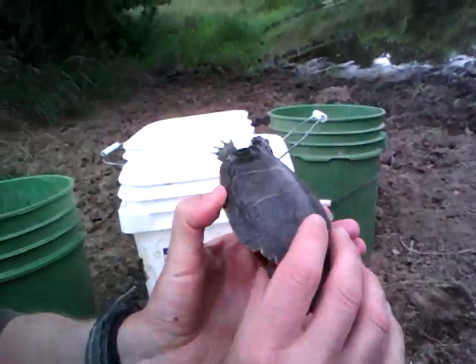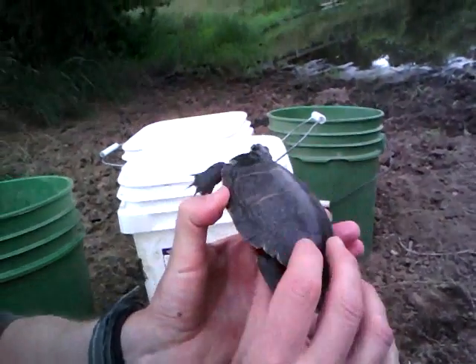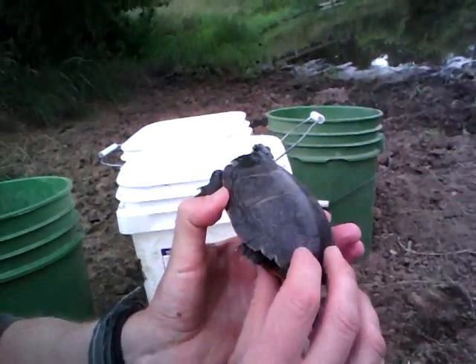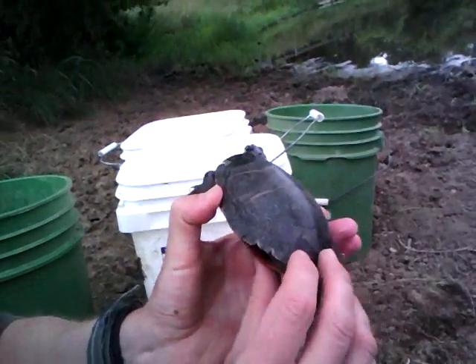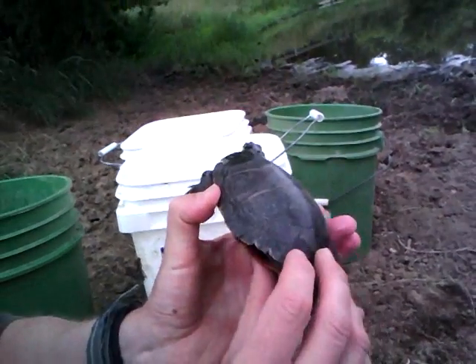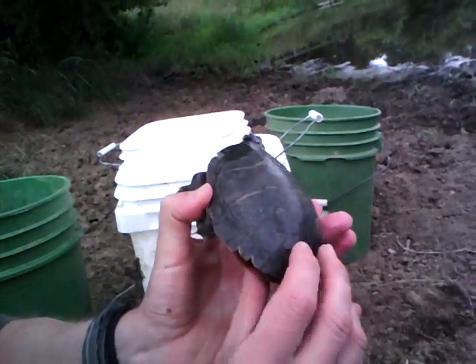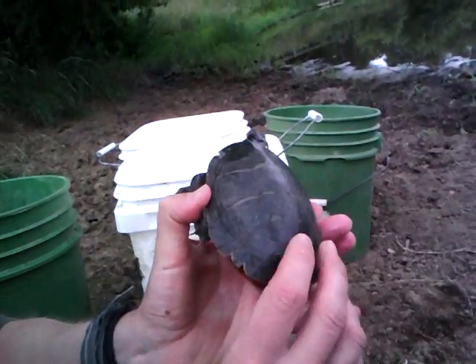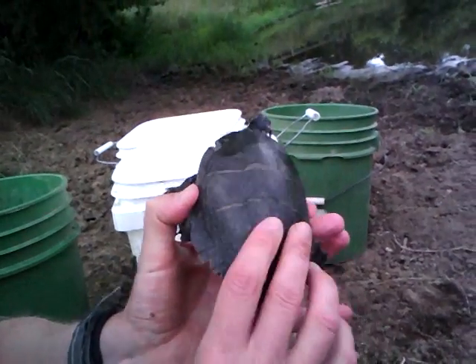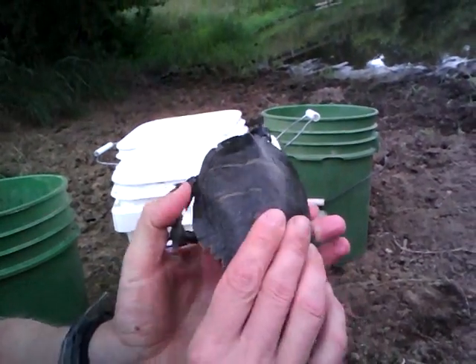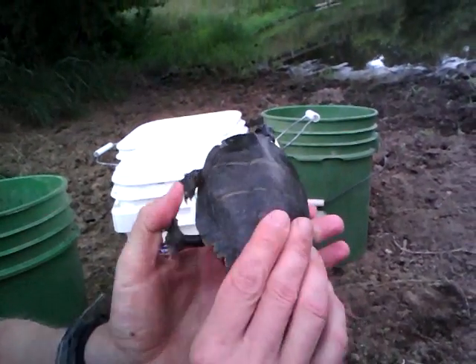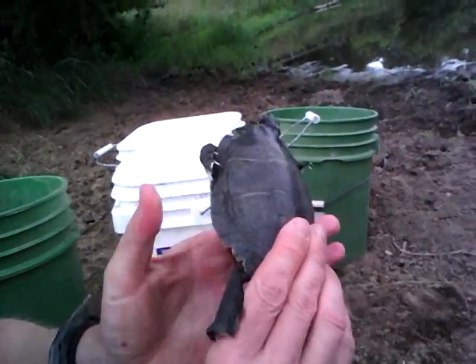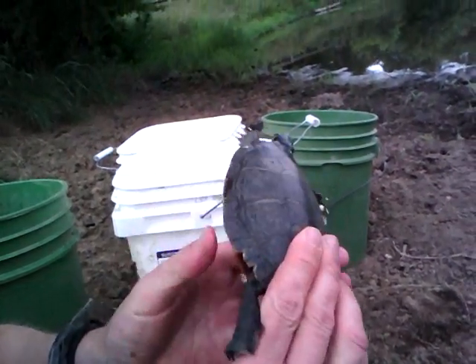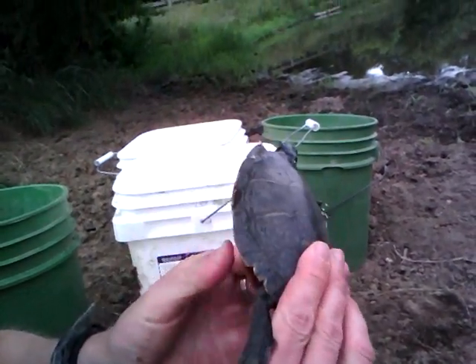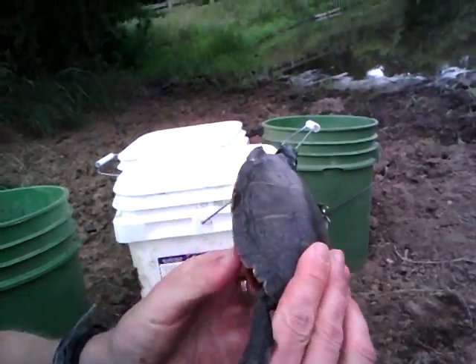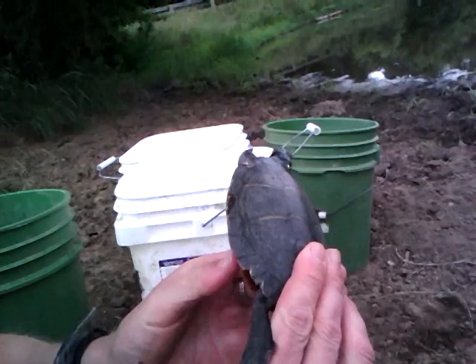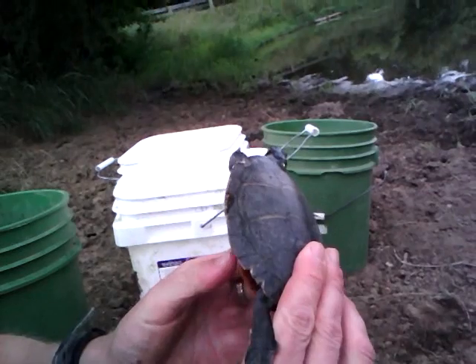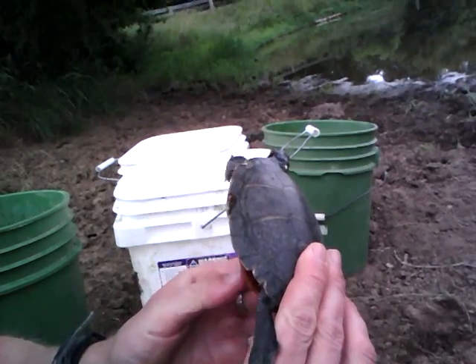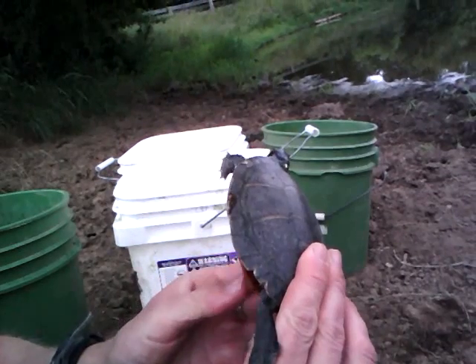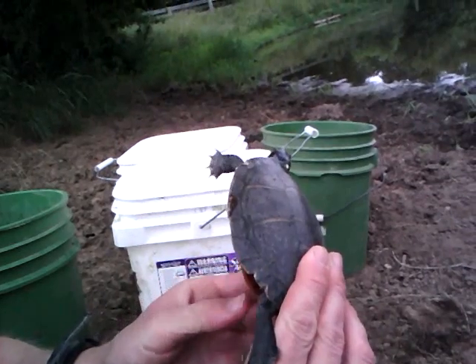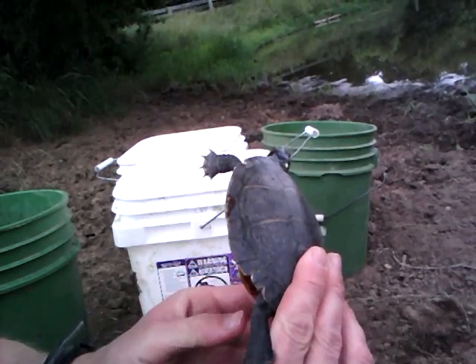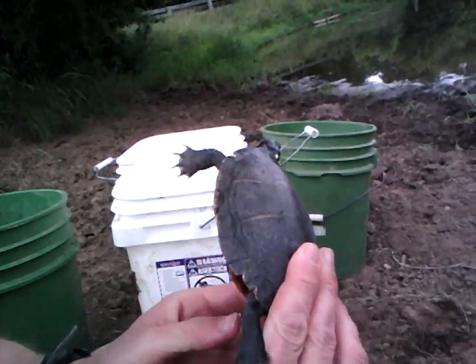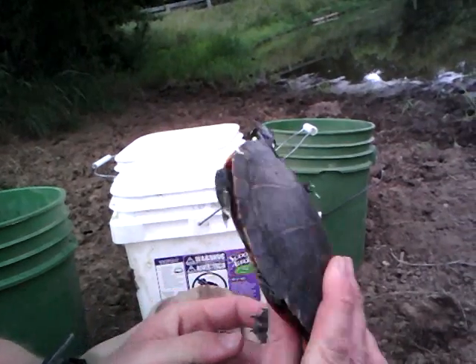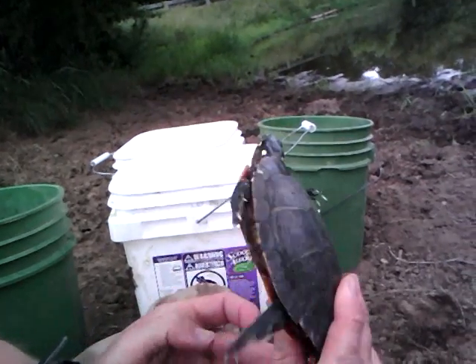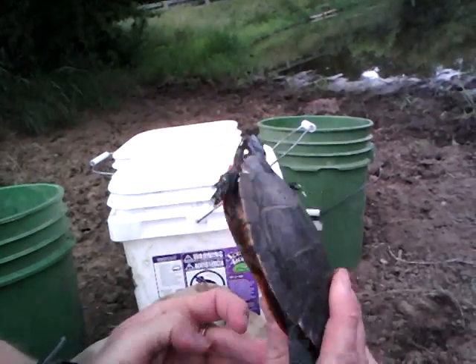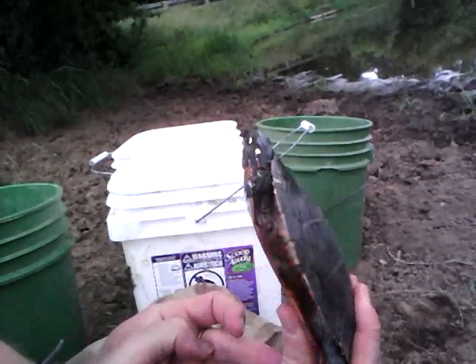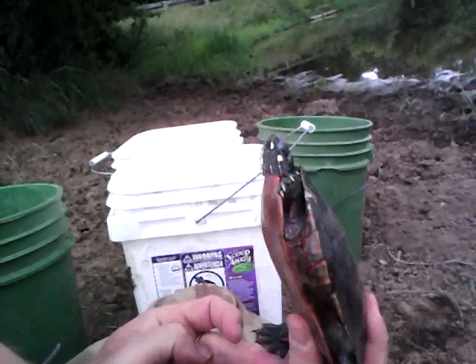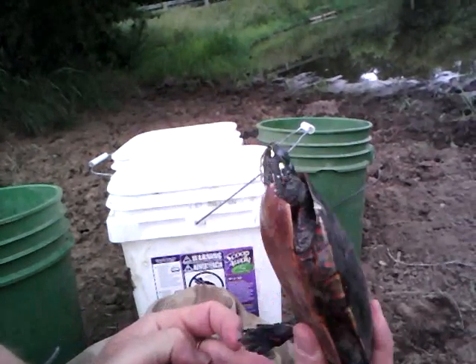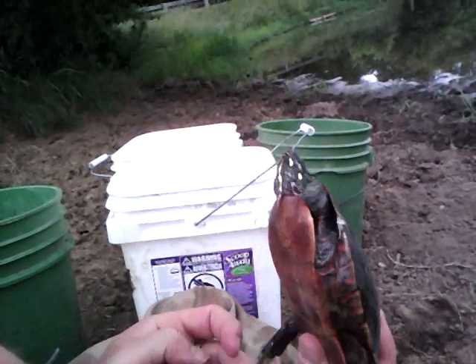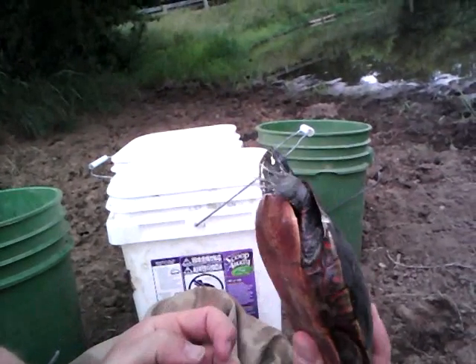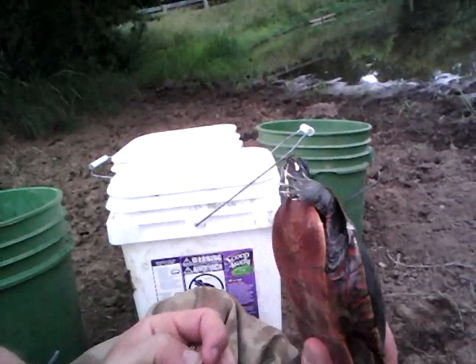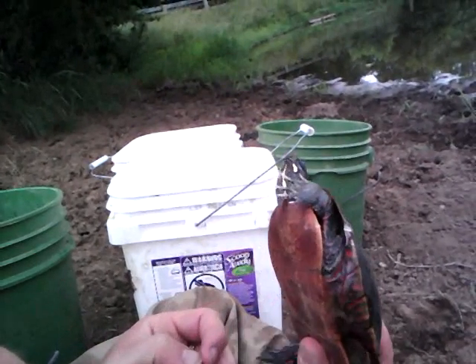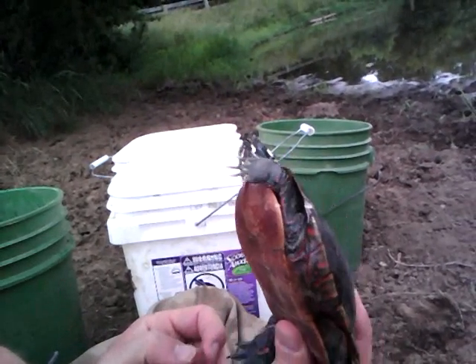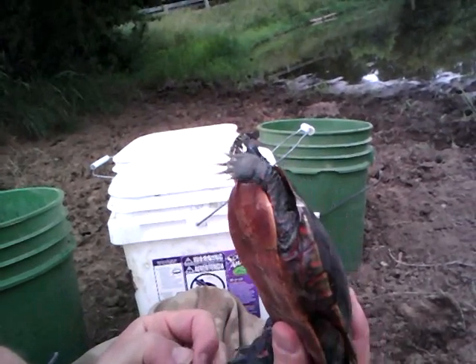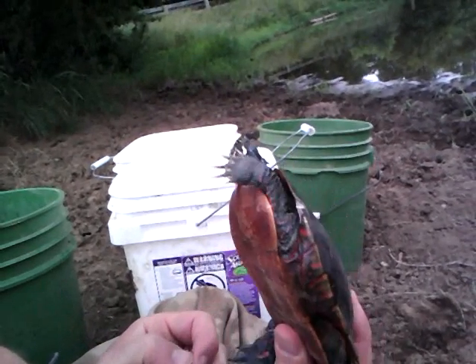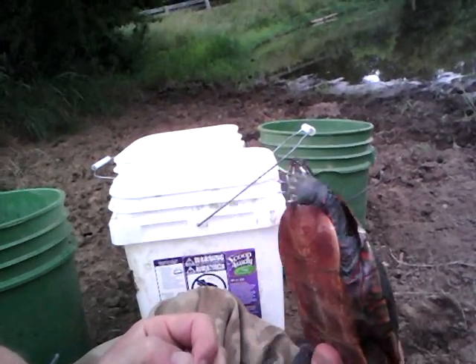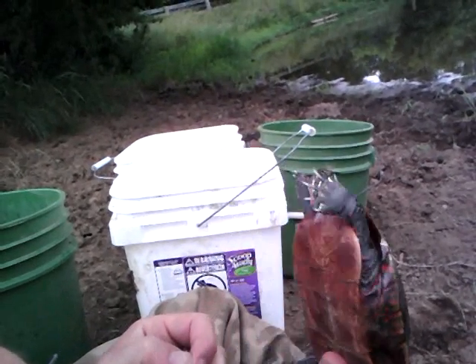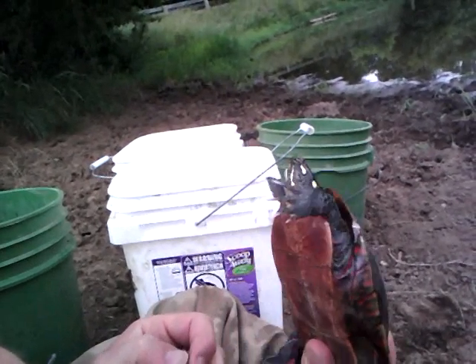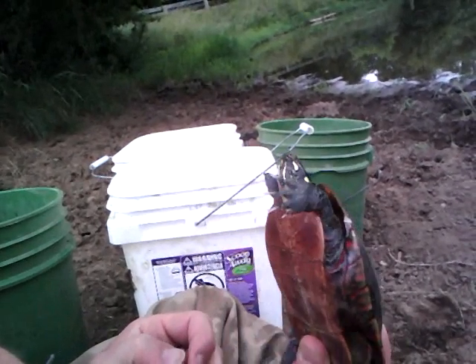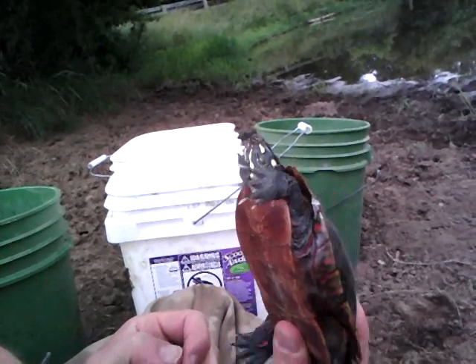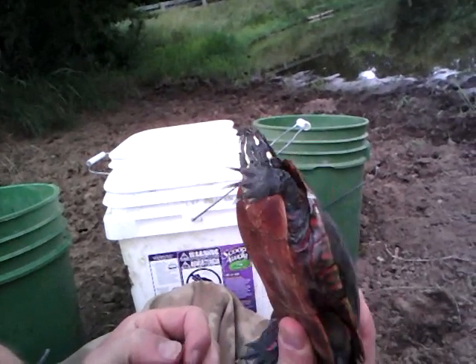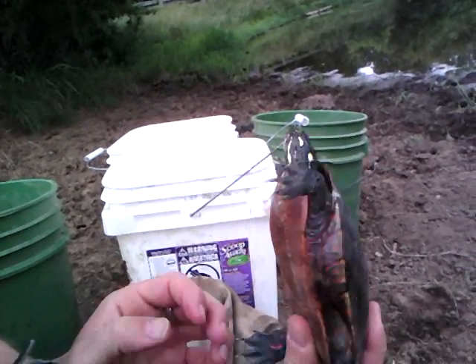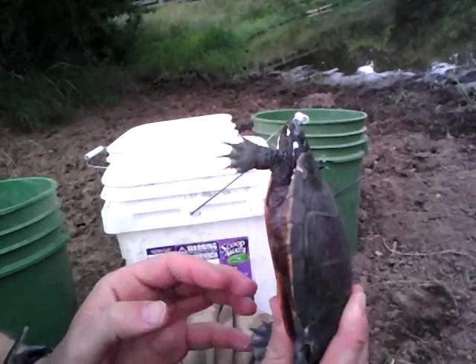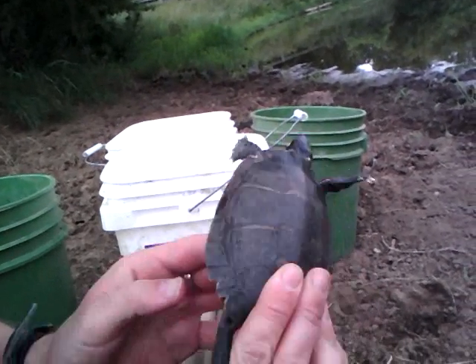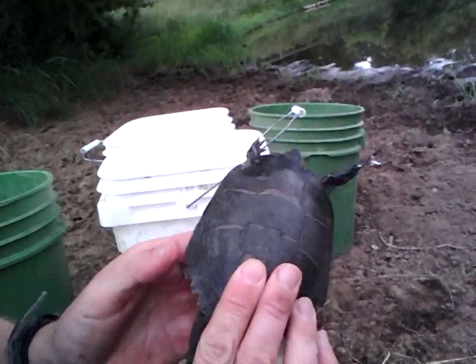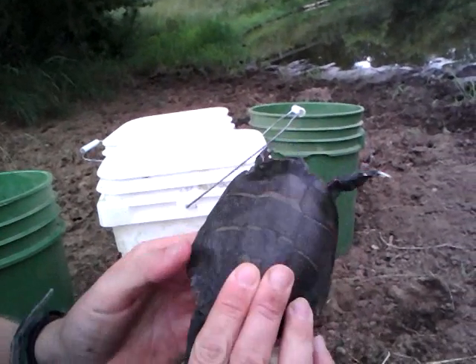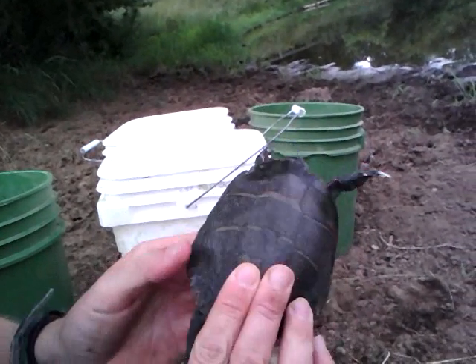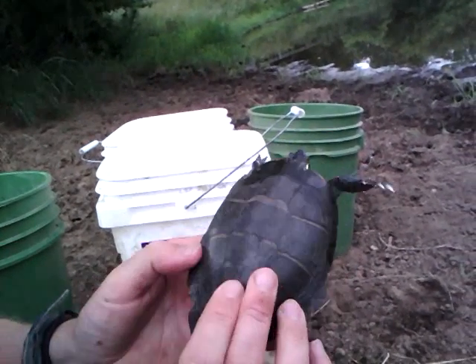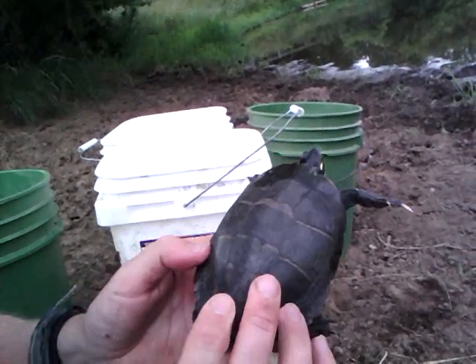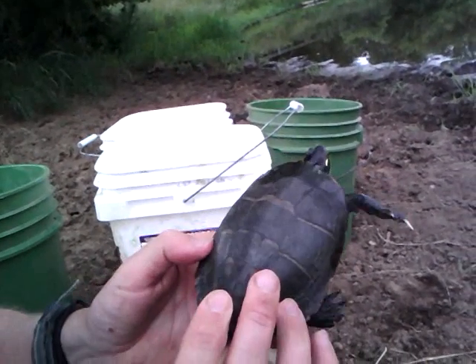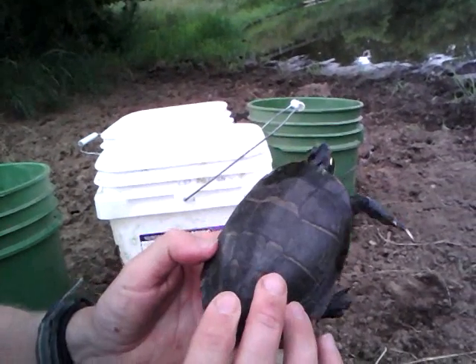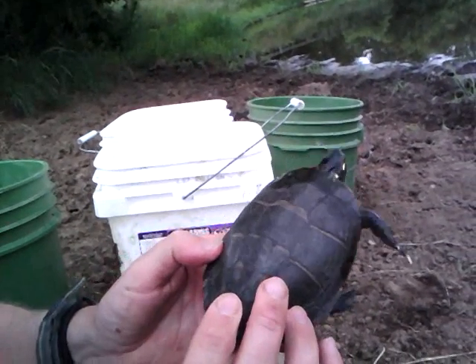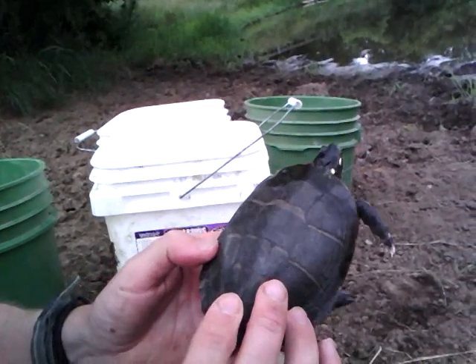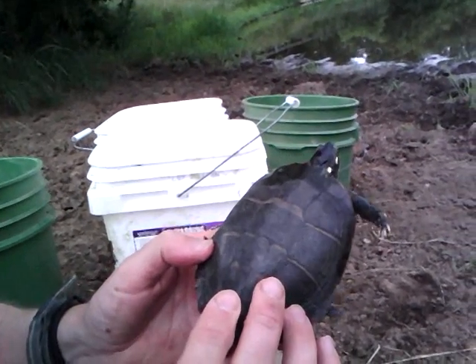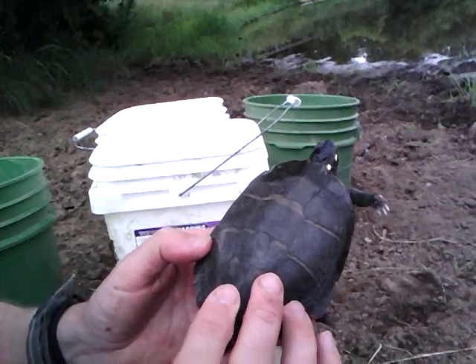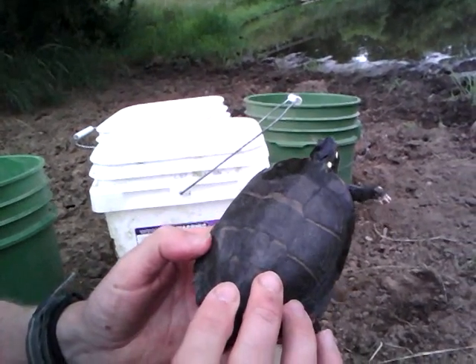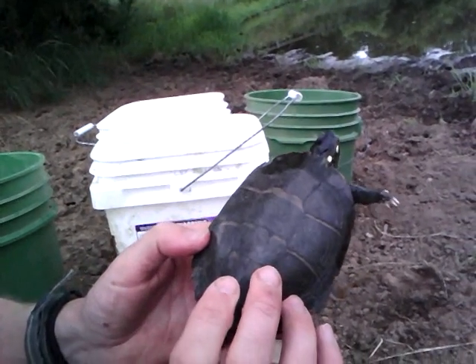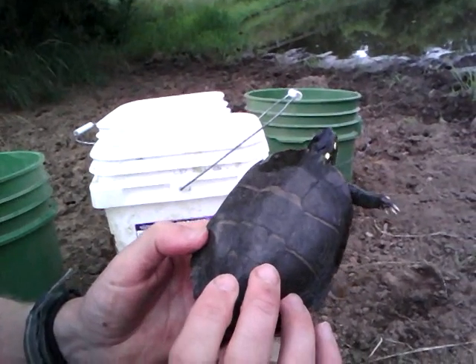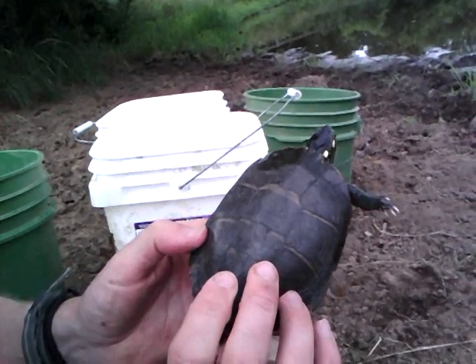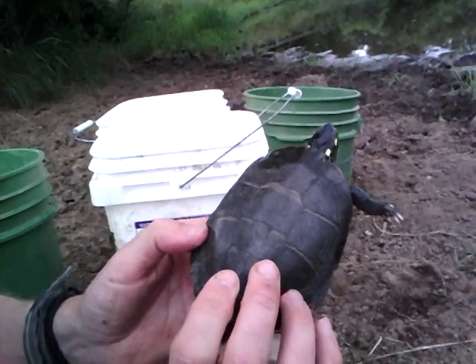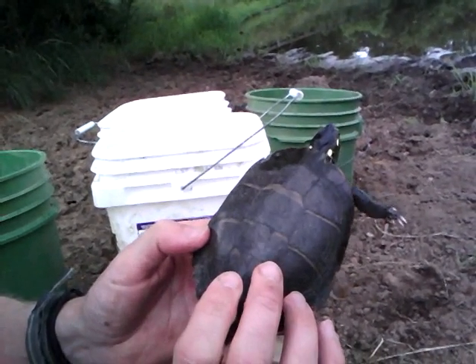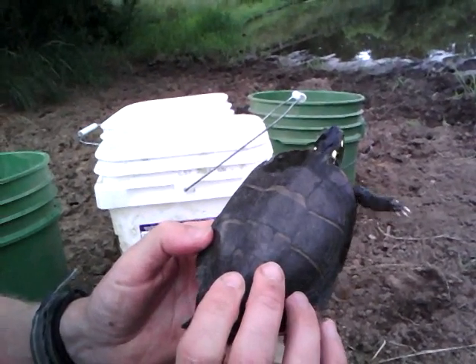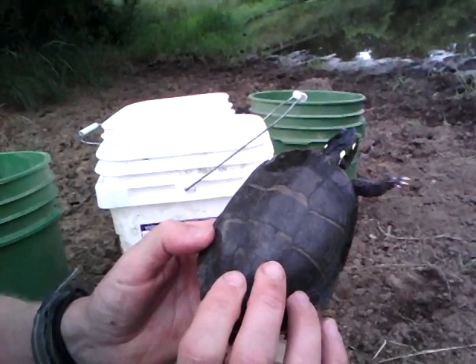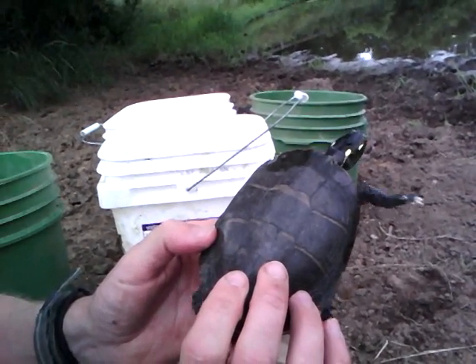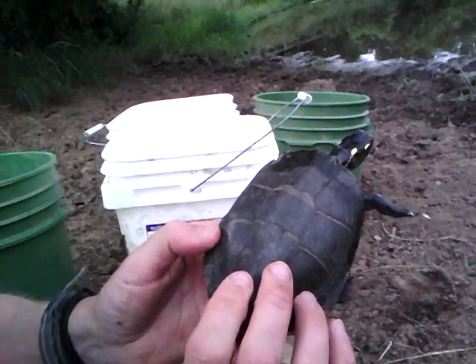It's on the smaller side for an adult male, but an adult male — Chrysemys picta picta, Eastern Painted Turtle.